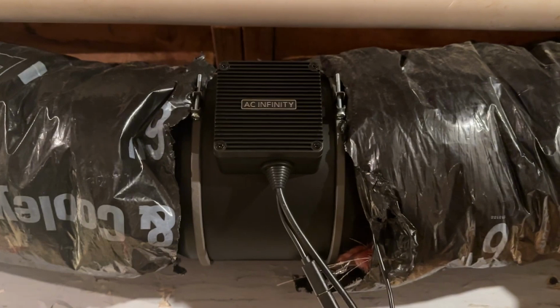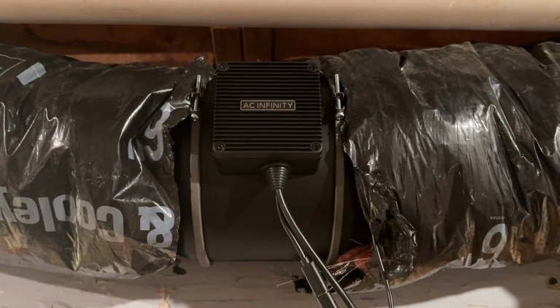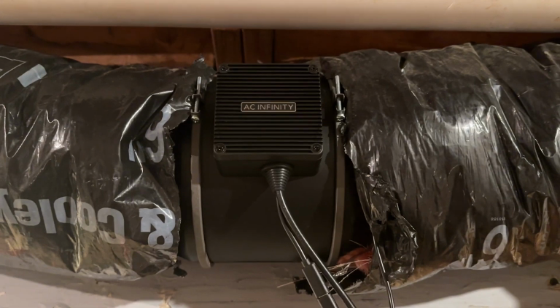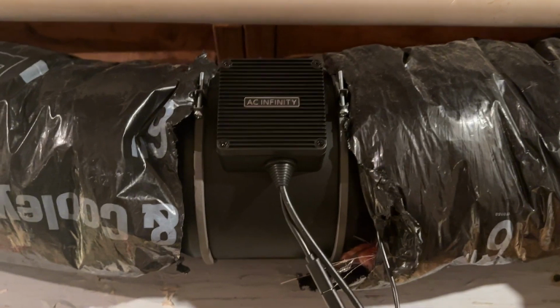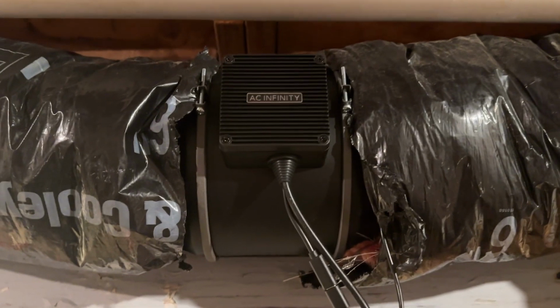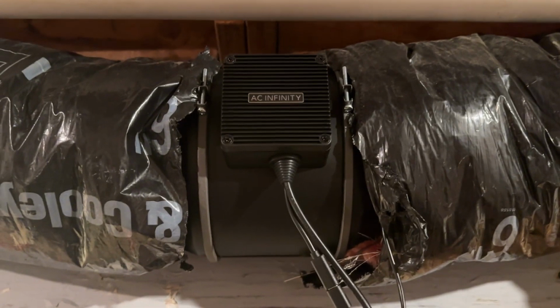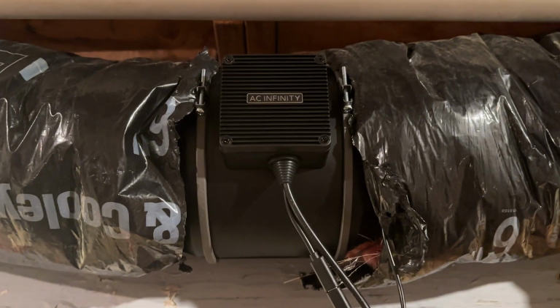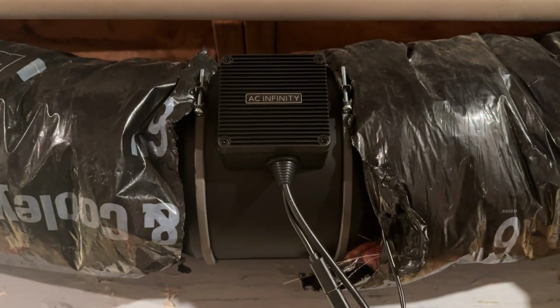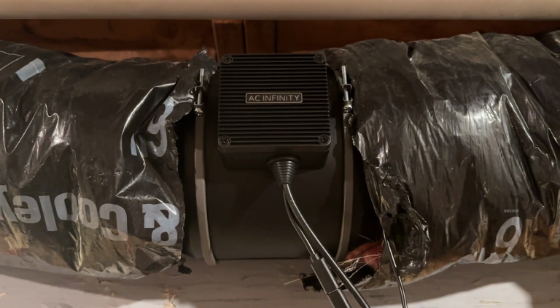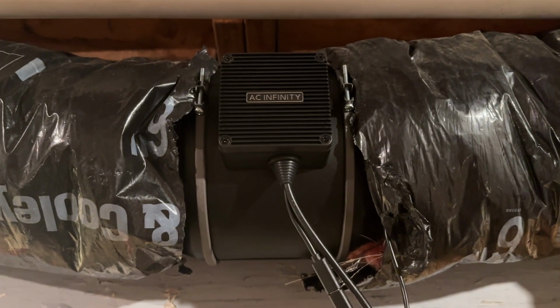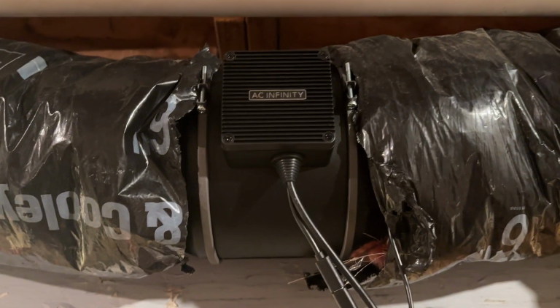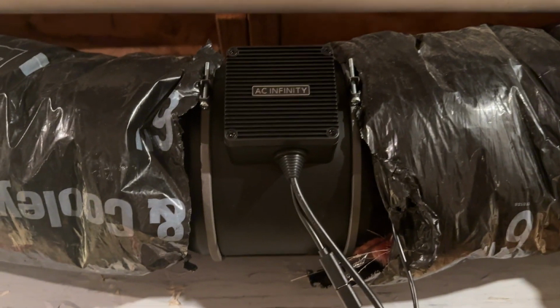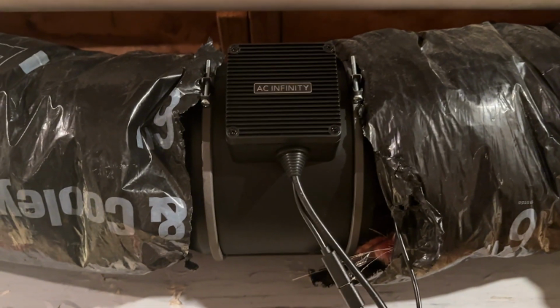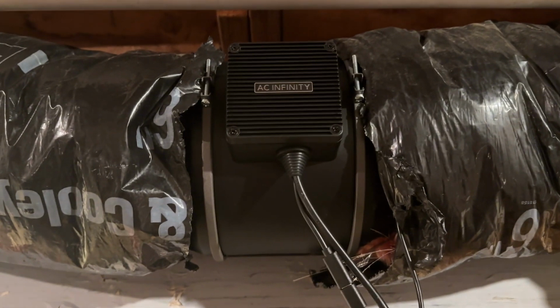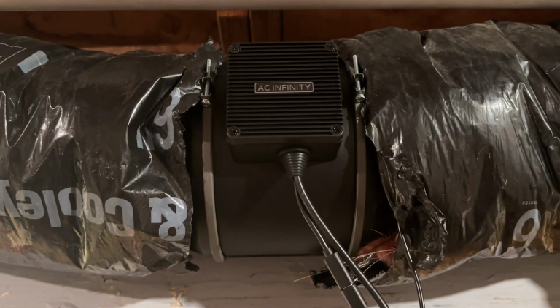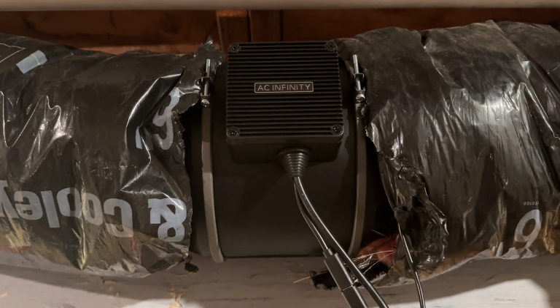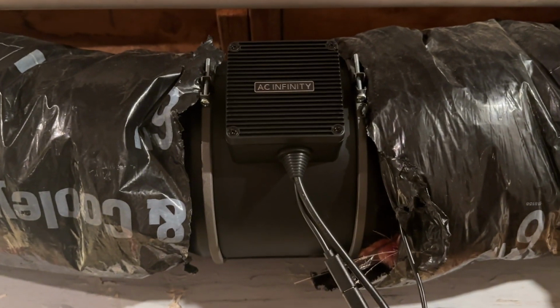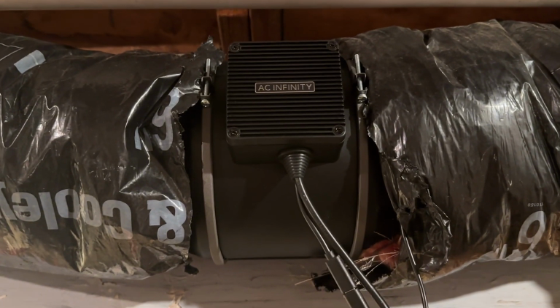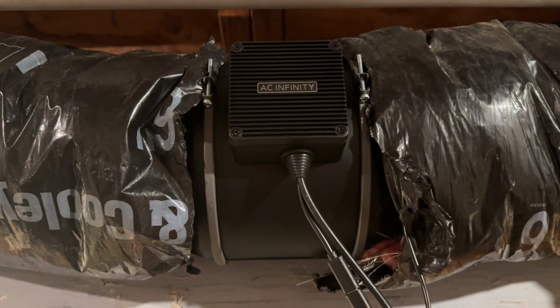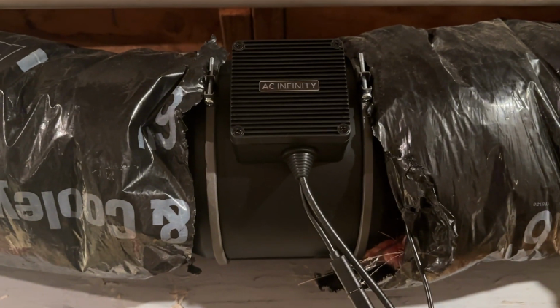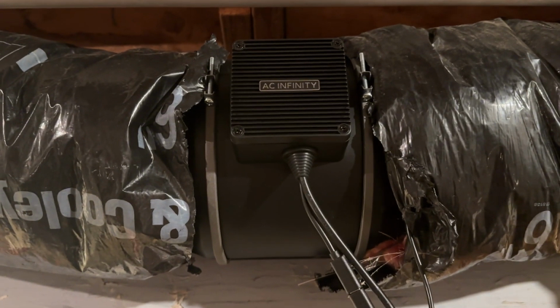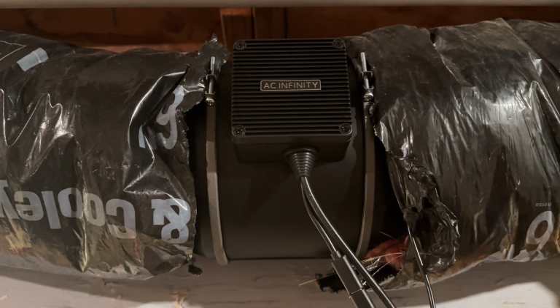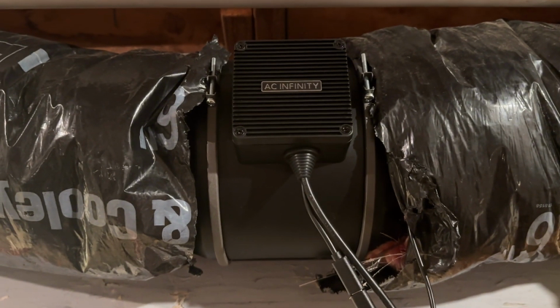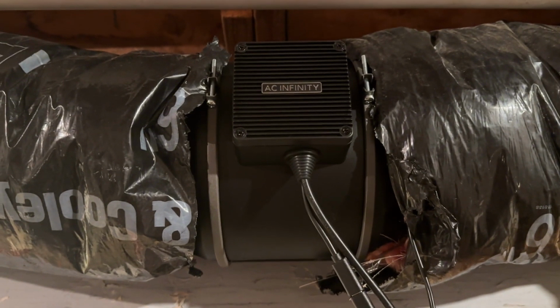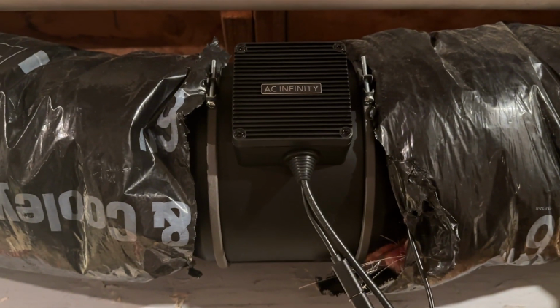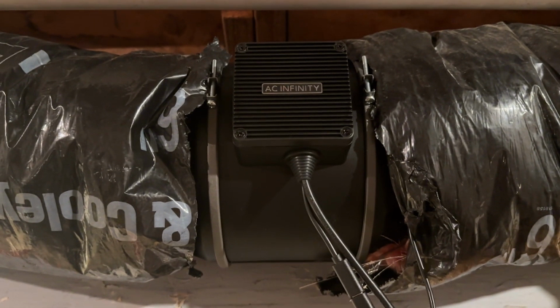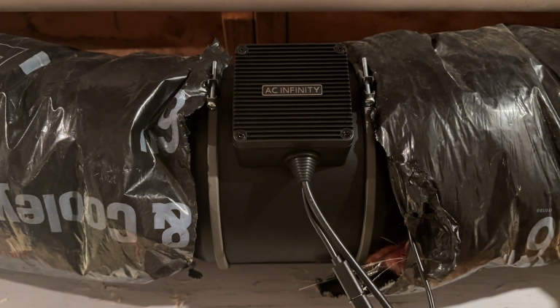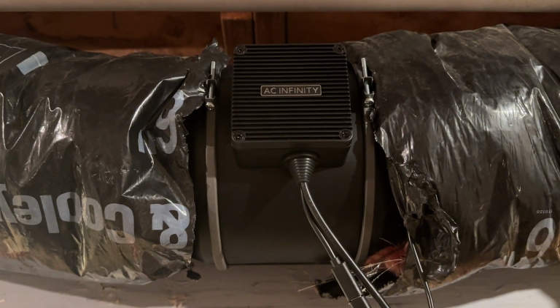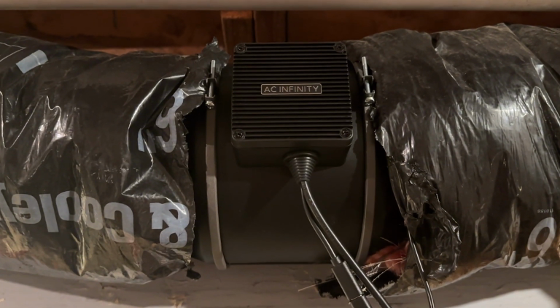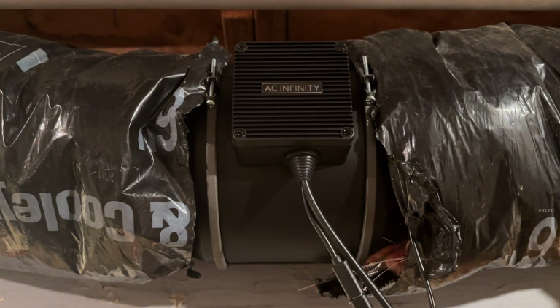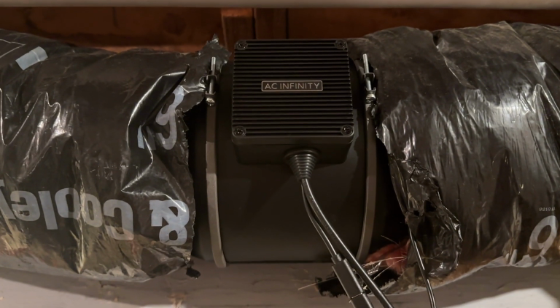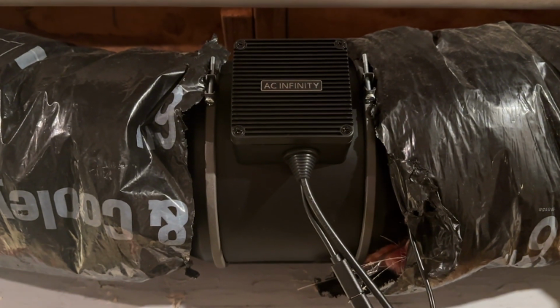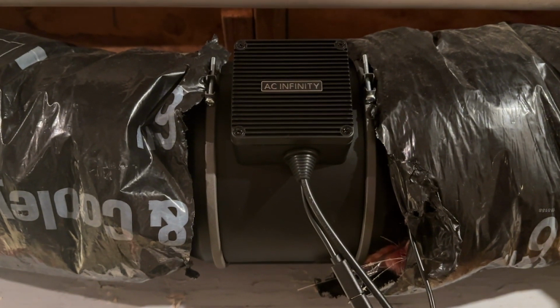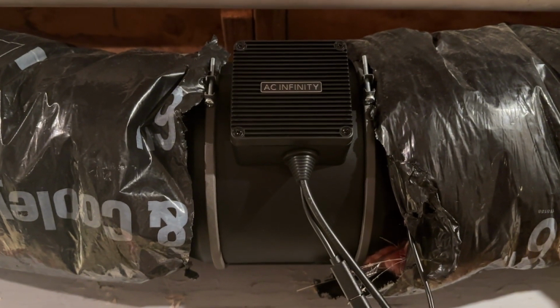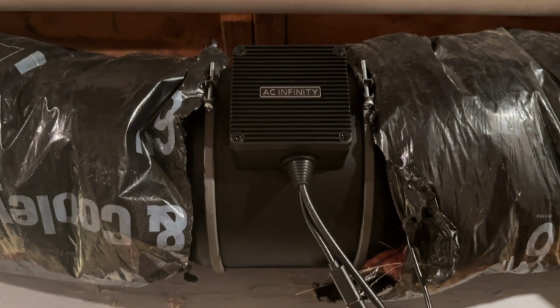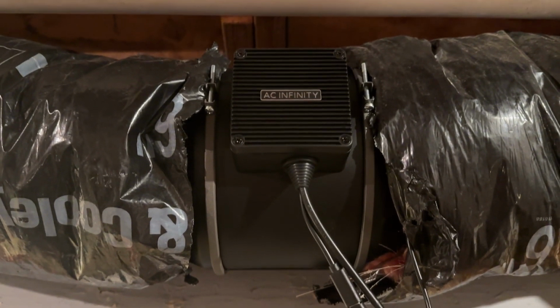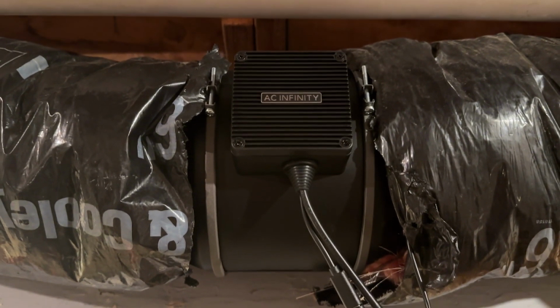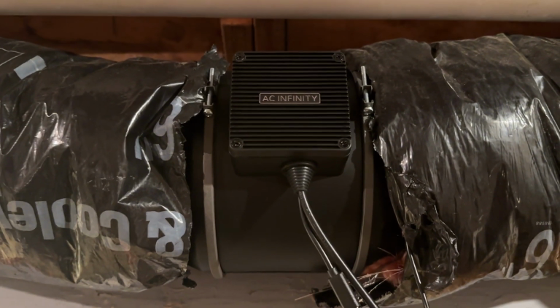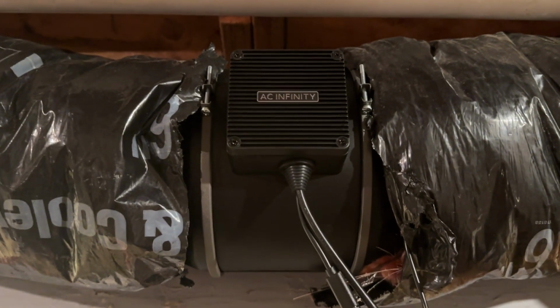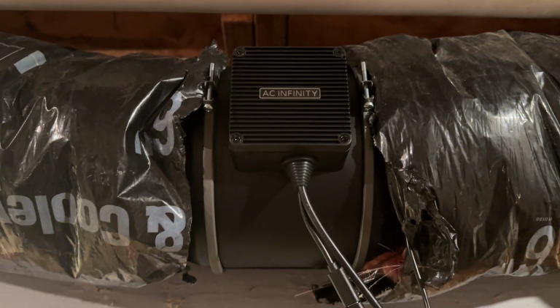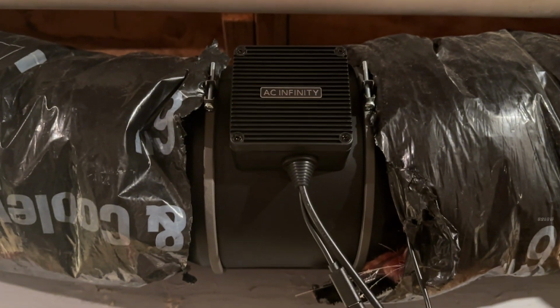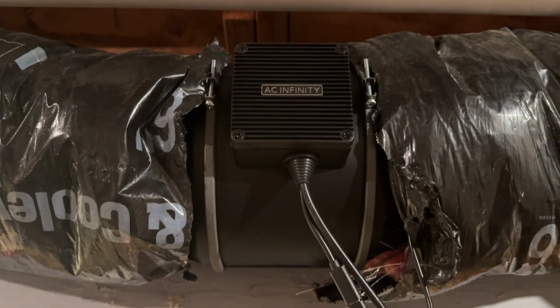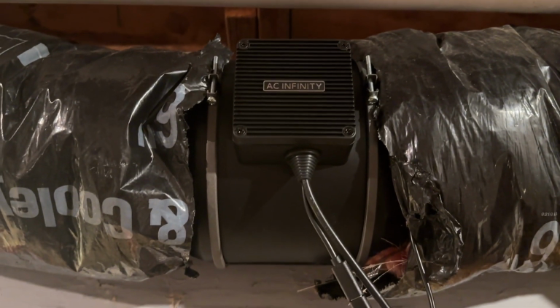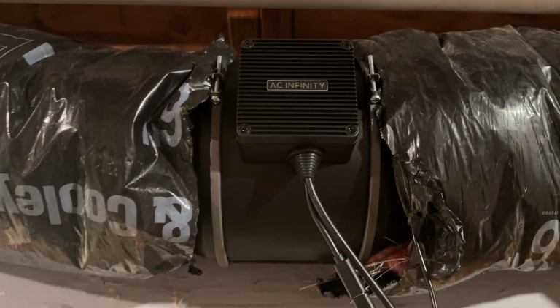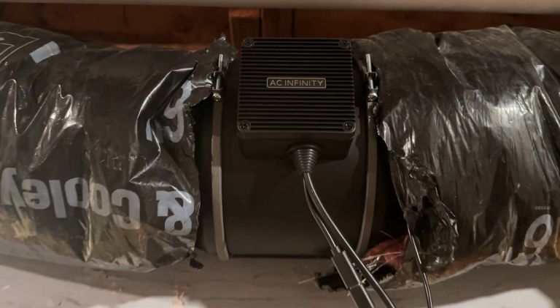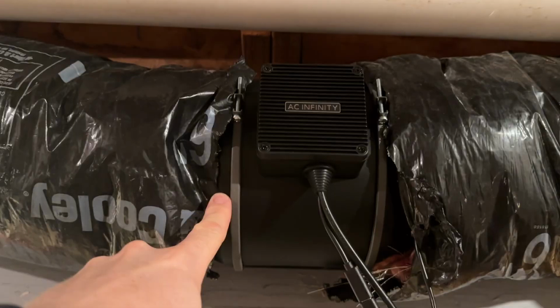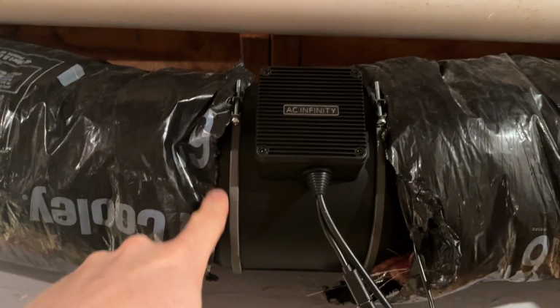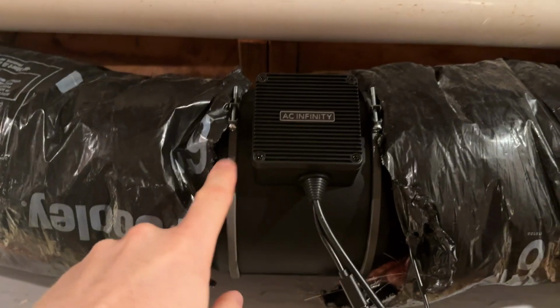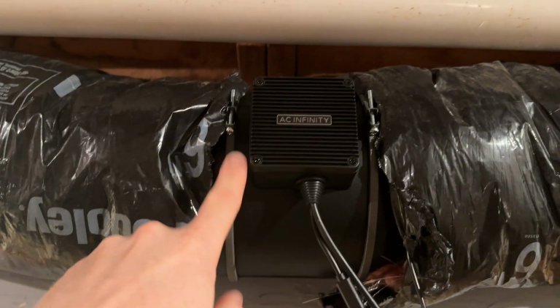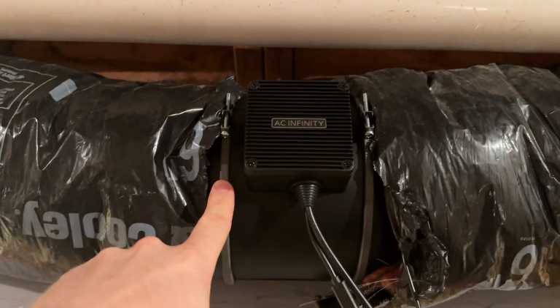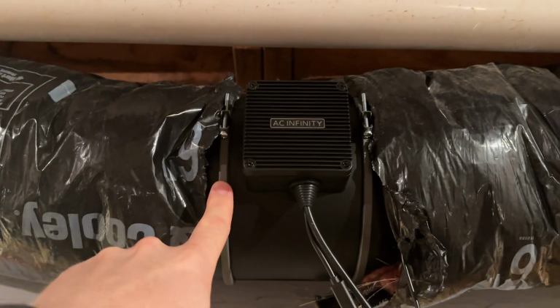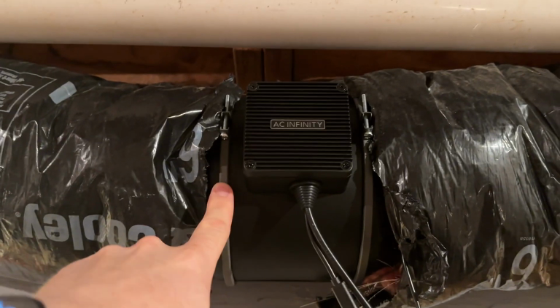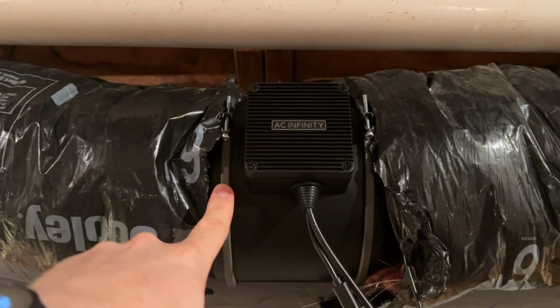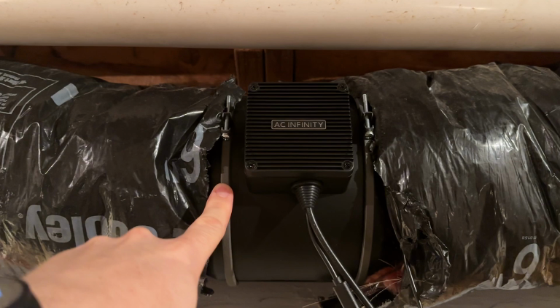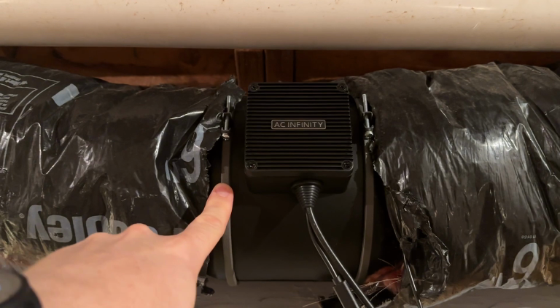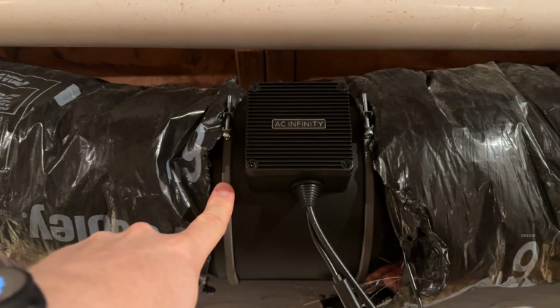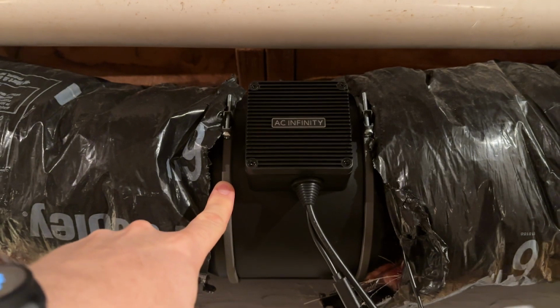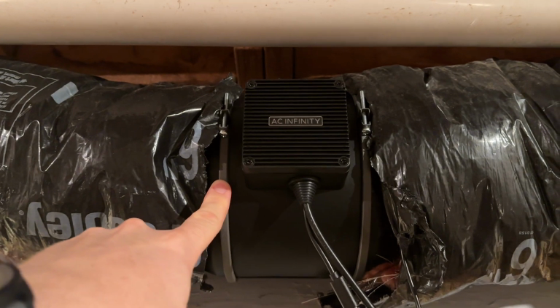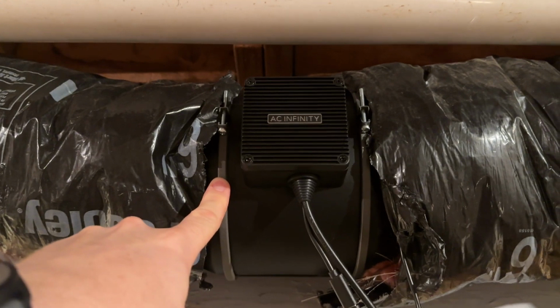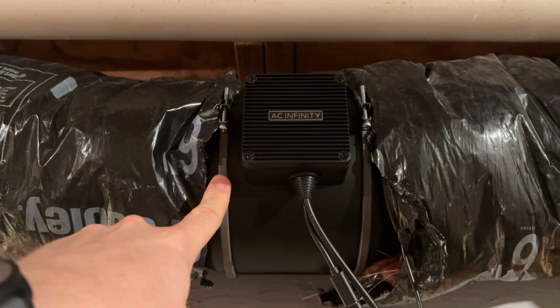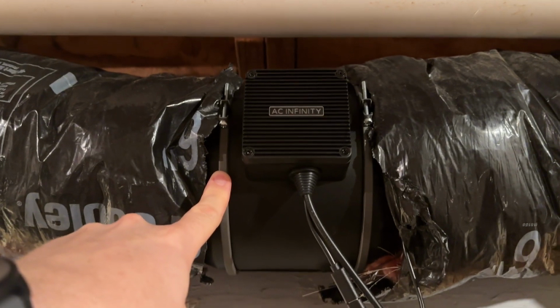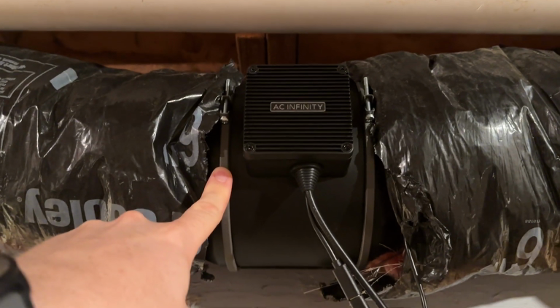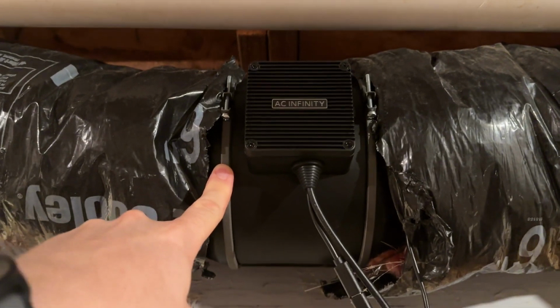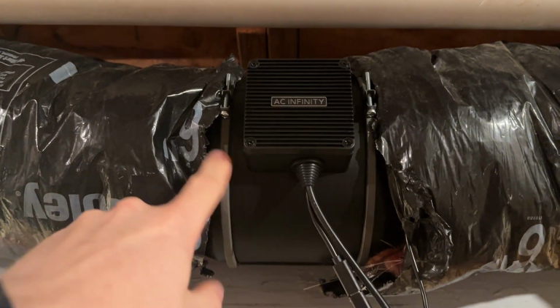Just wanted to do a quick review of the AC Infinity Cloudline Pro T6. This is a six-inch inline duct fan.